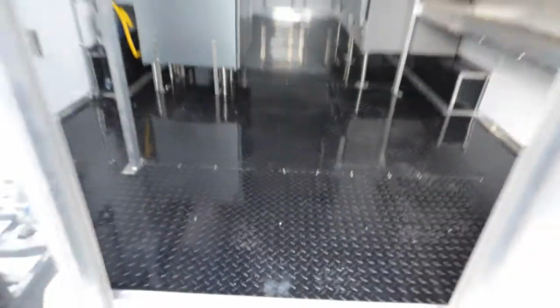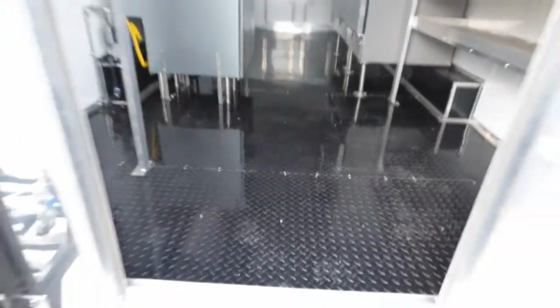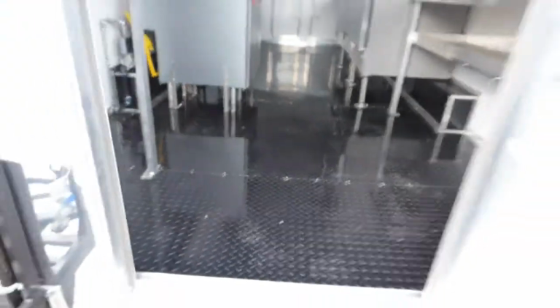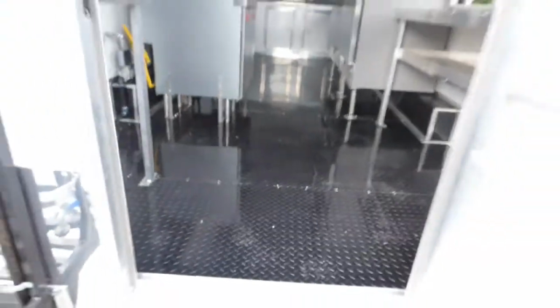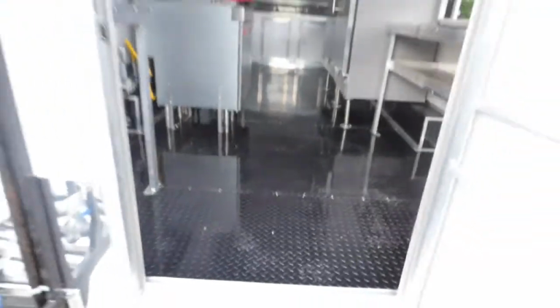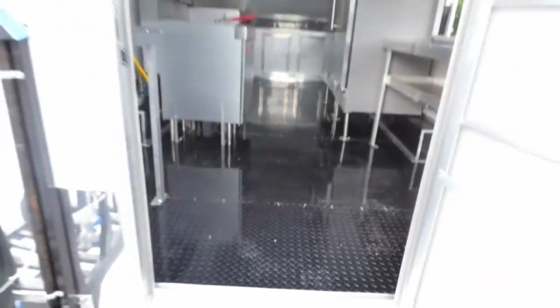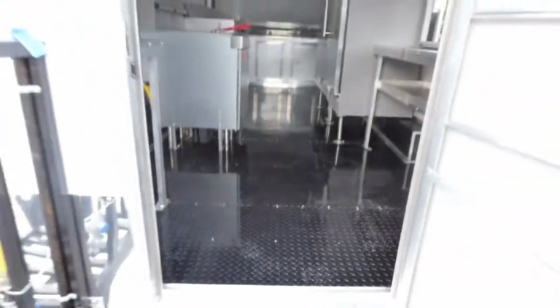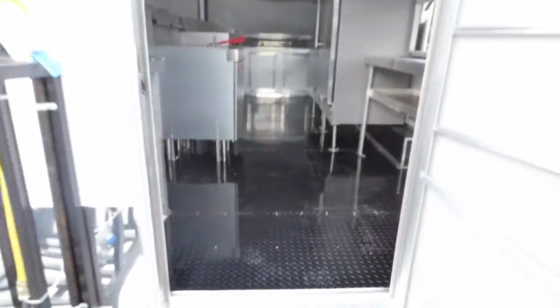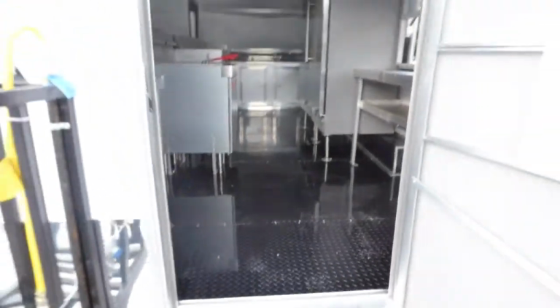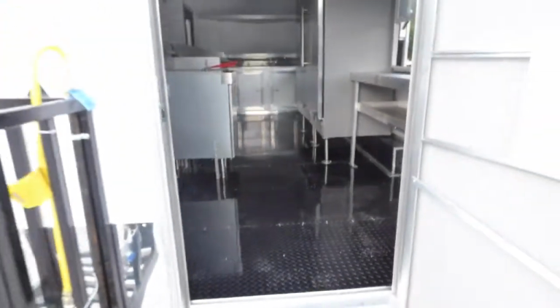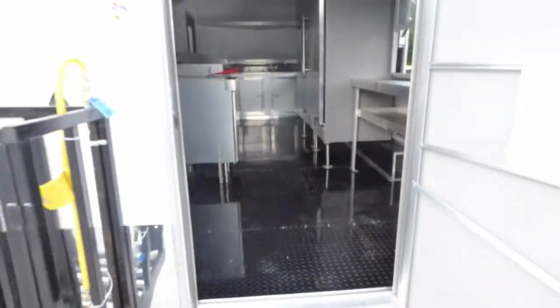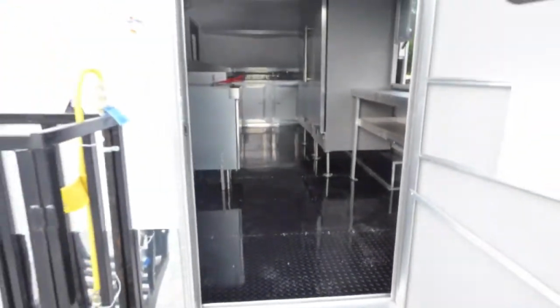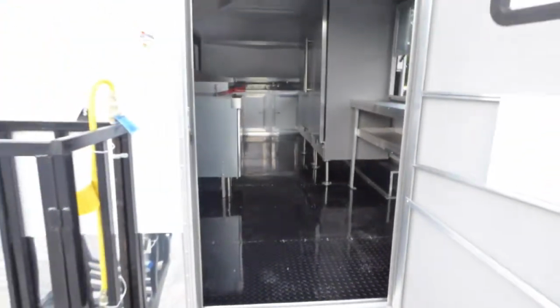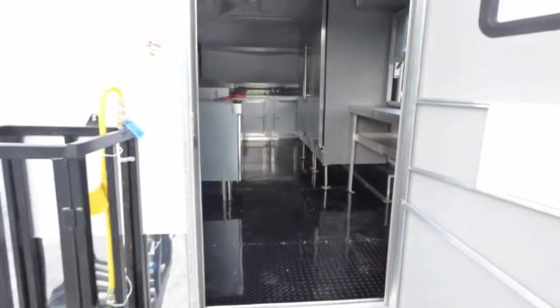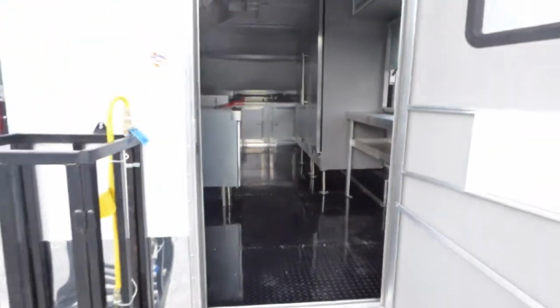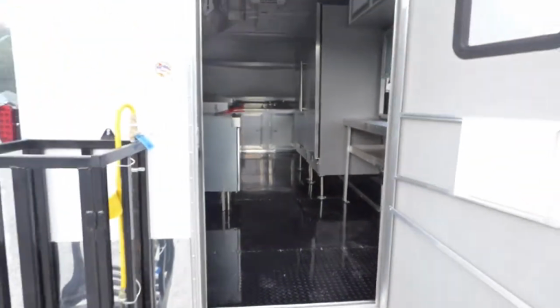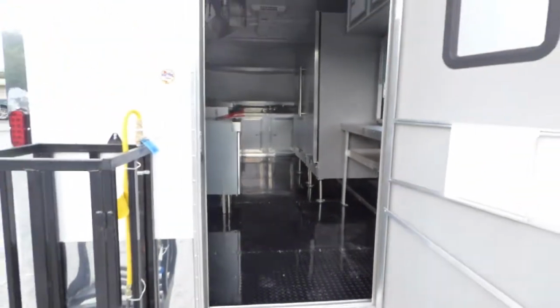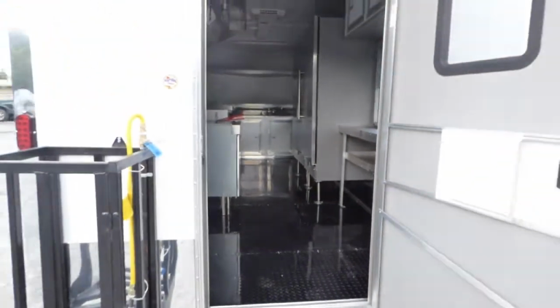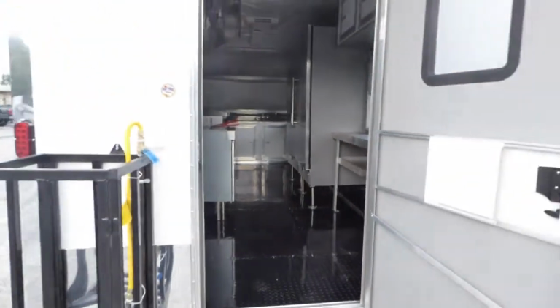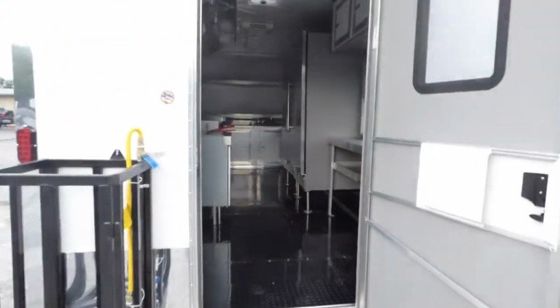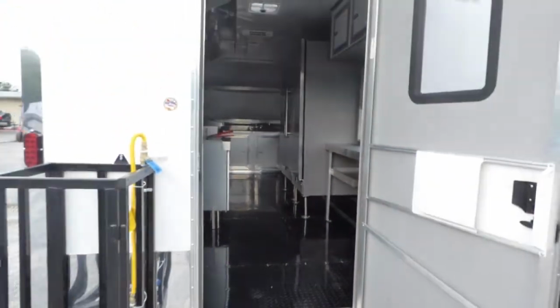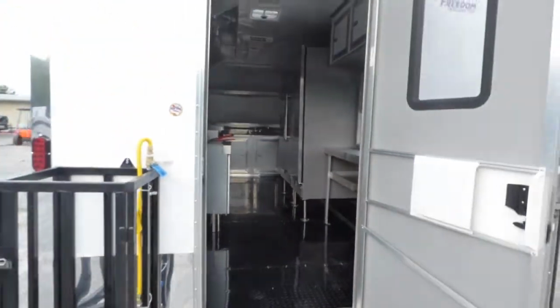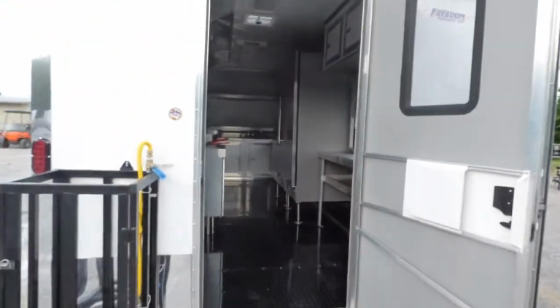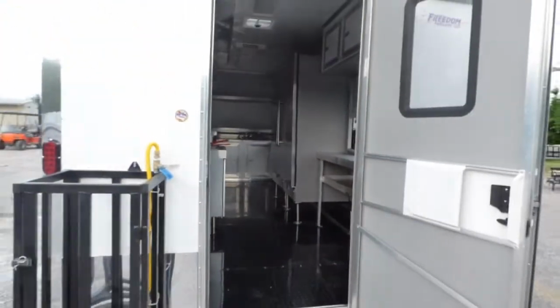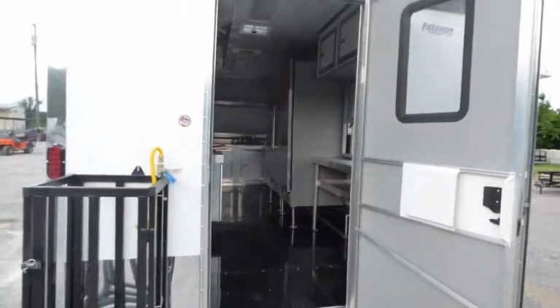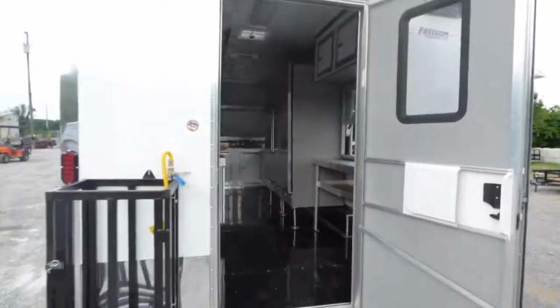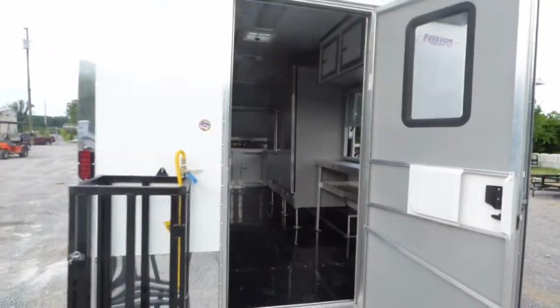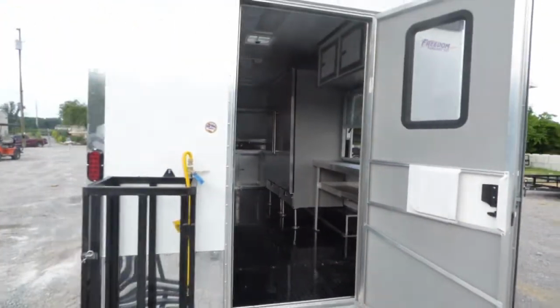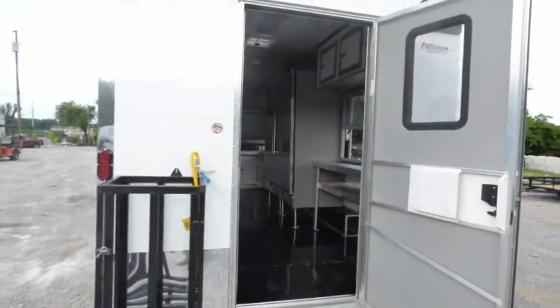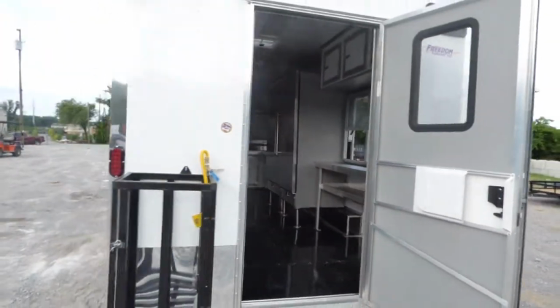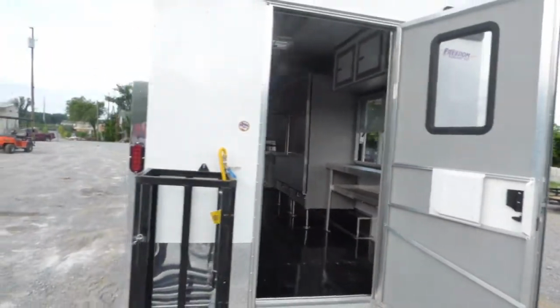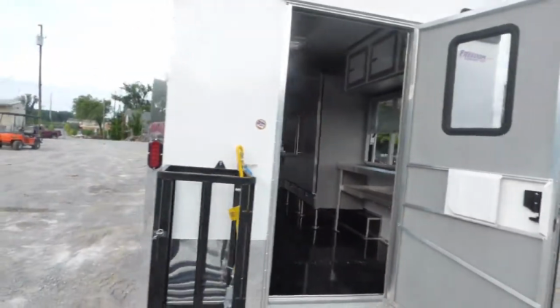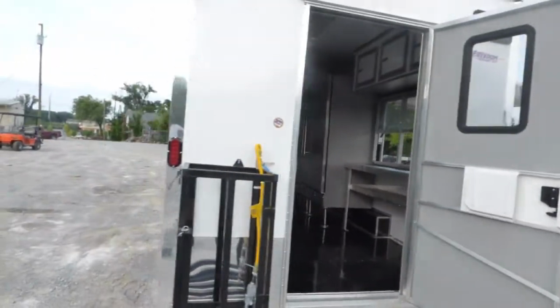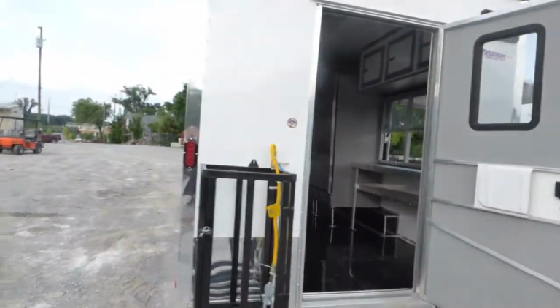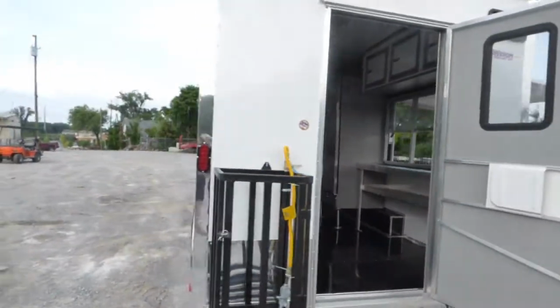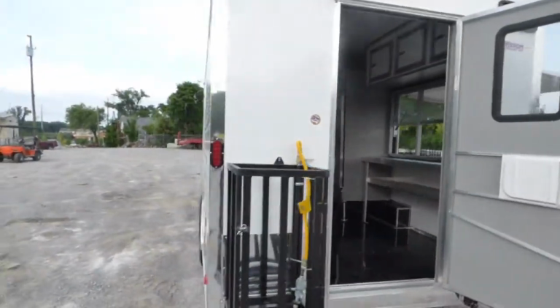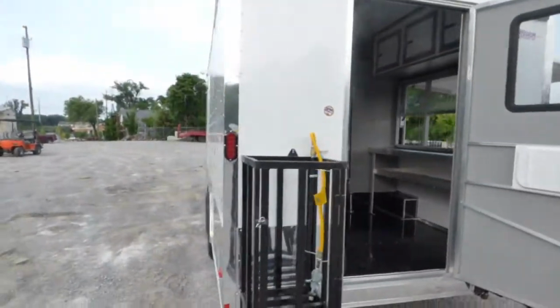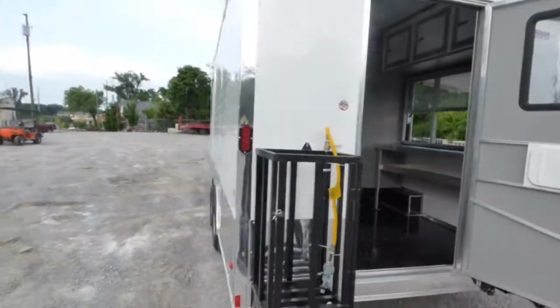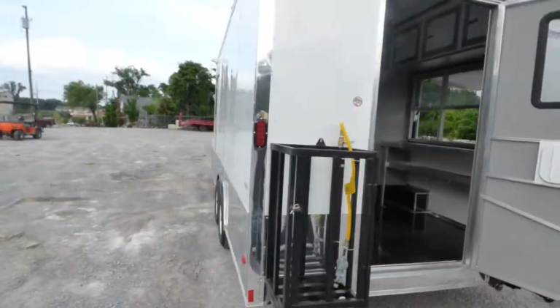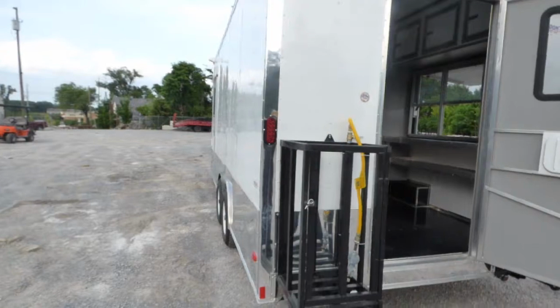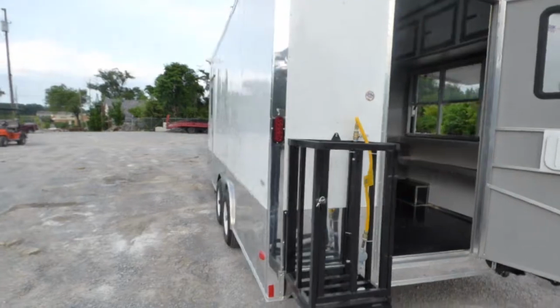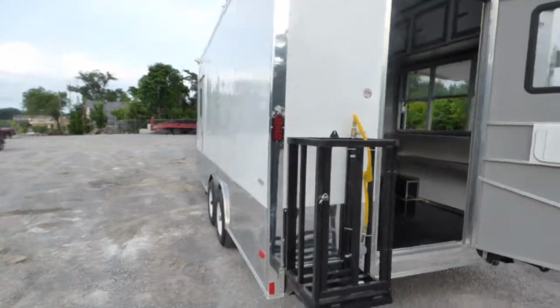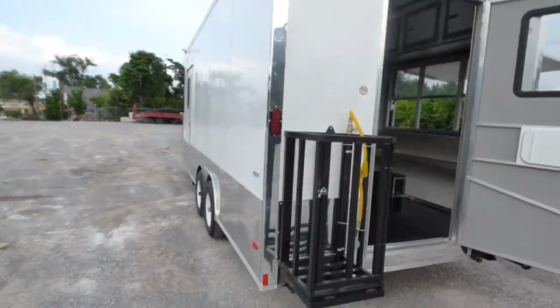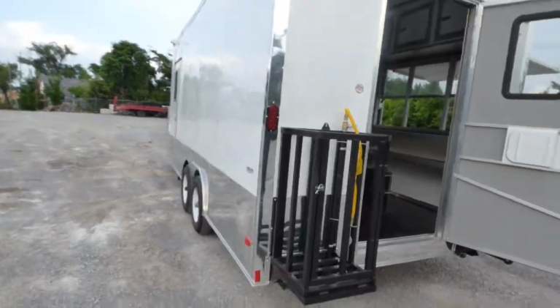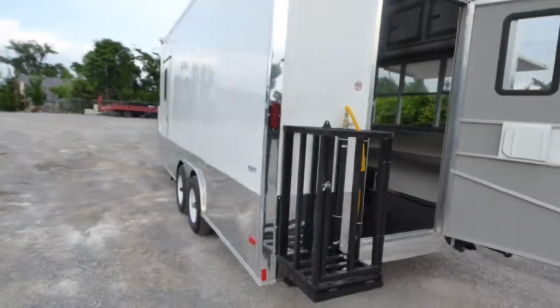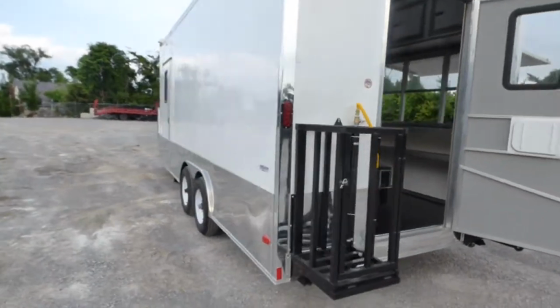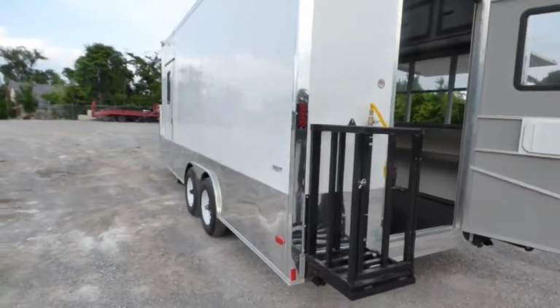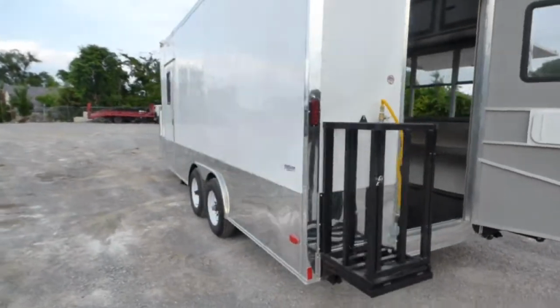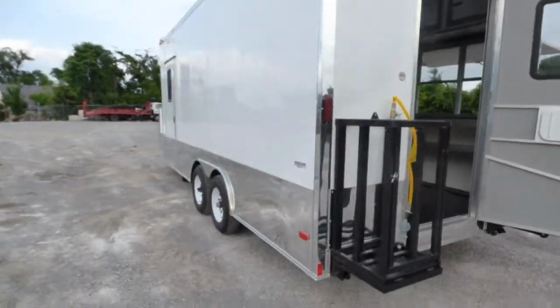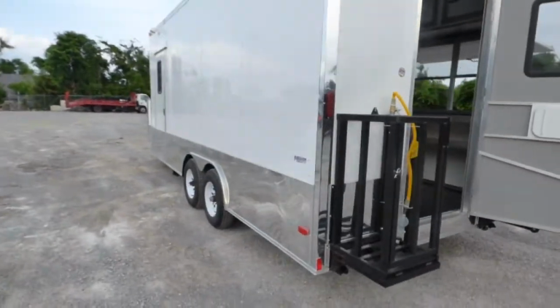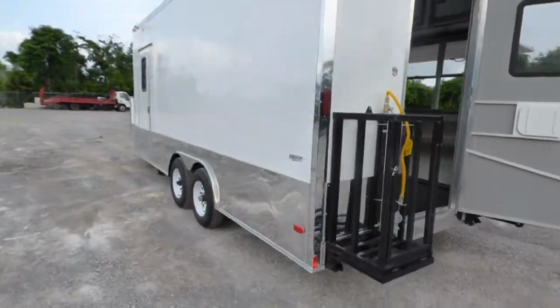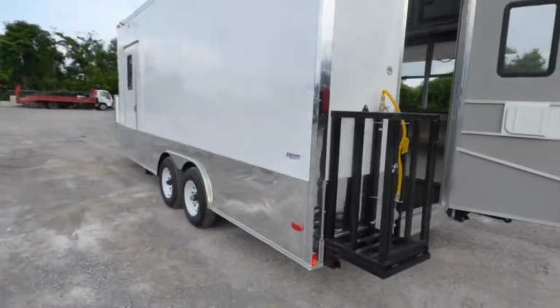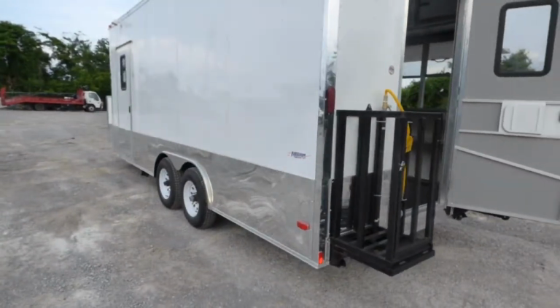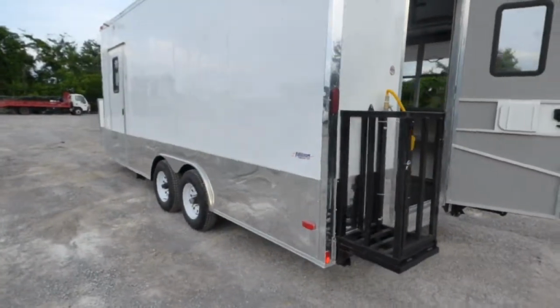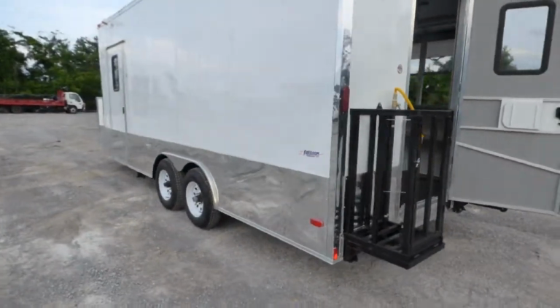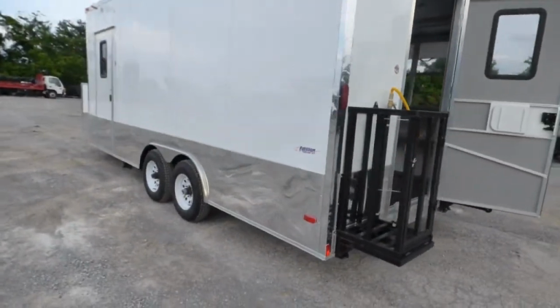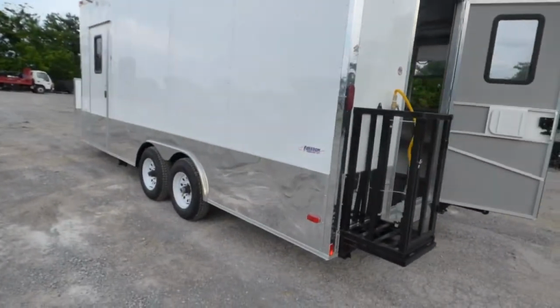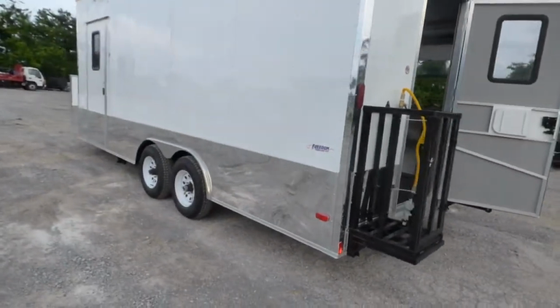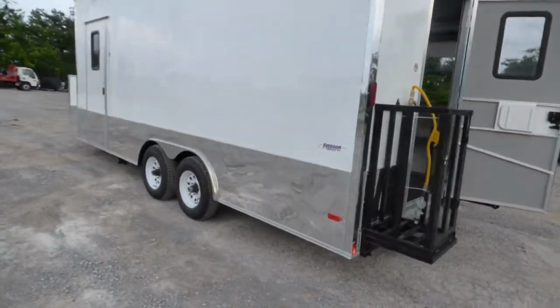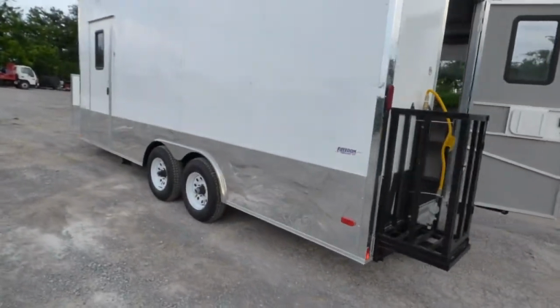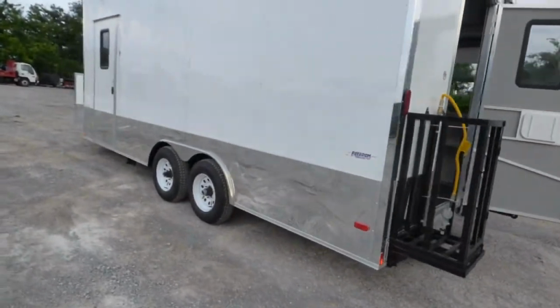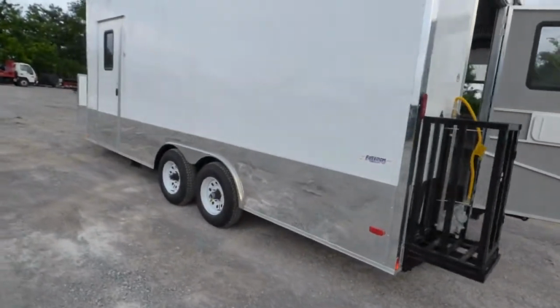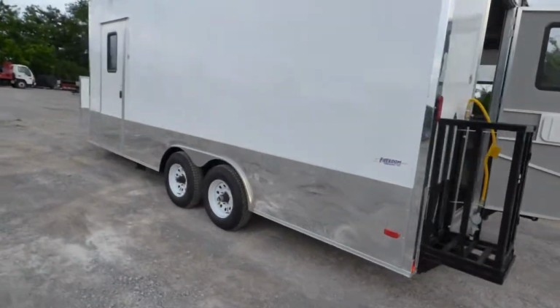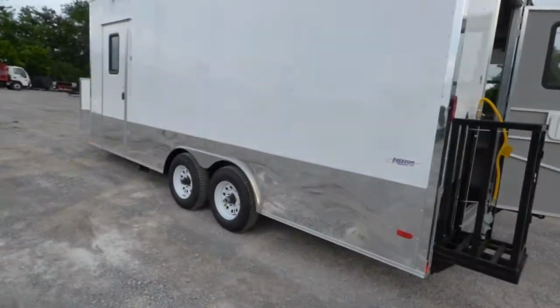The trailer has AC and heat, and also a roof vent. It includes a 50 gallon fresh water tank and a 65 gallon waste tank.